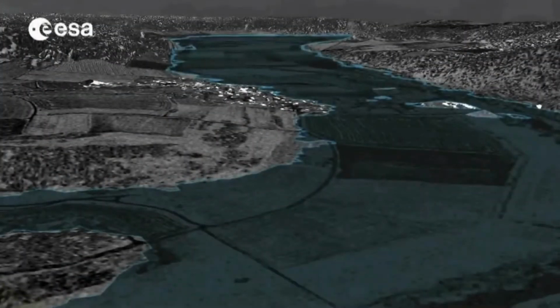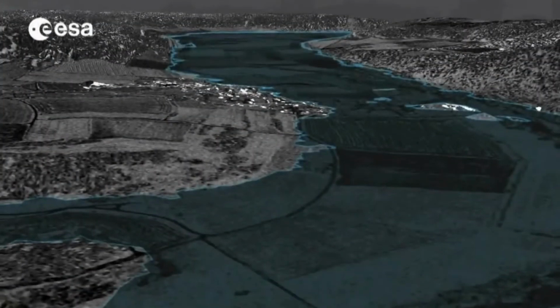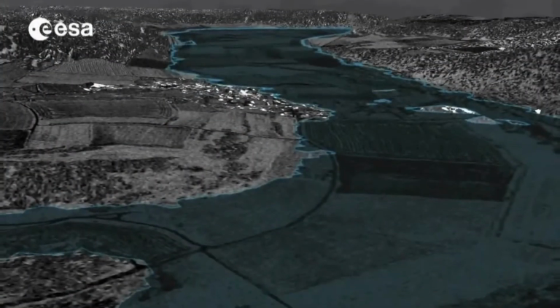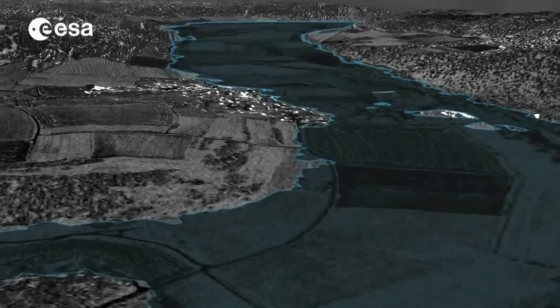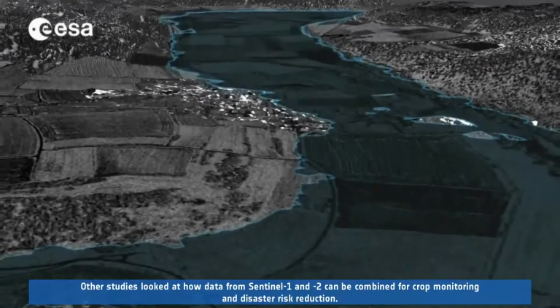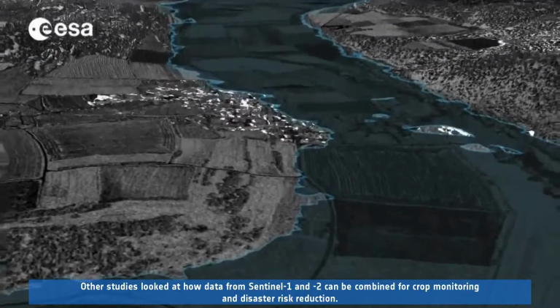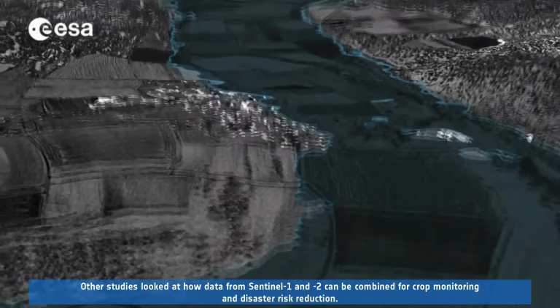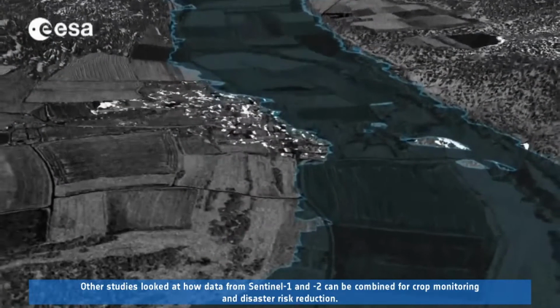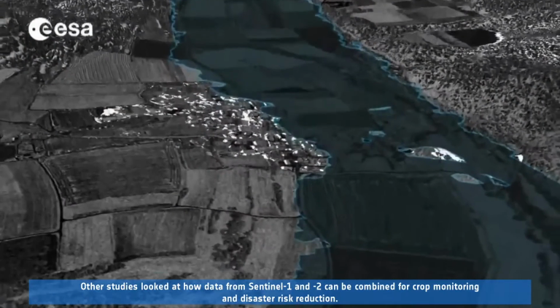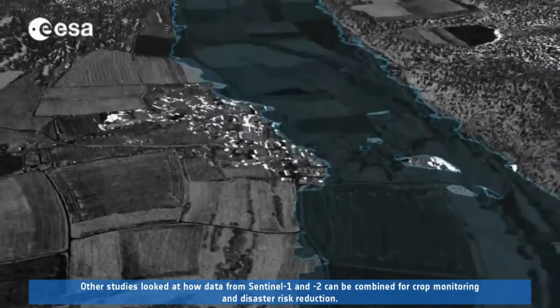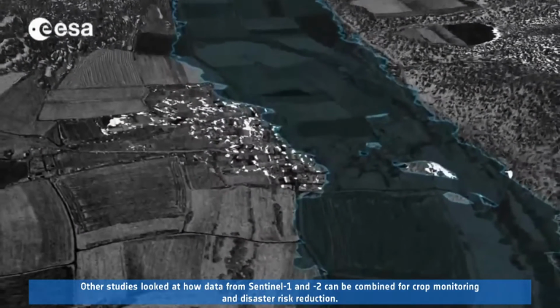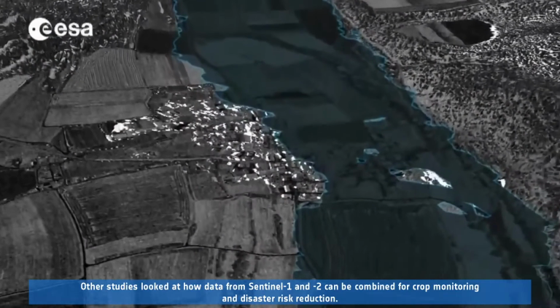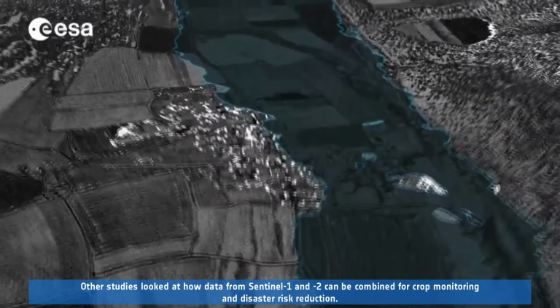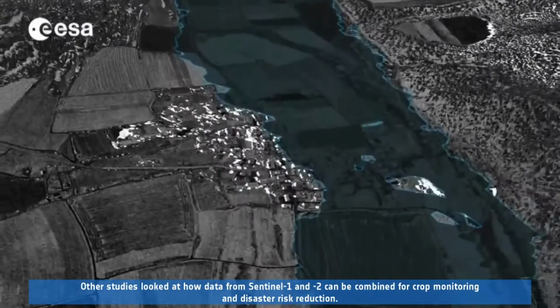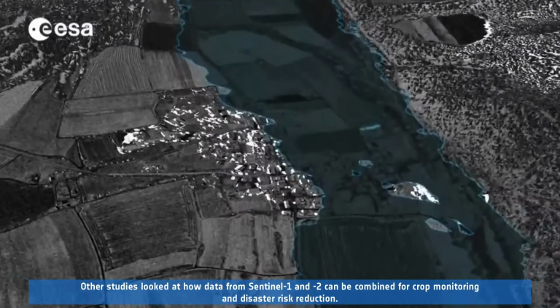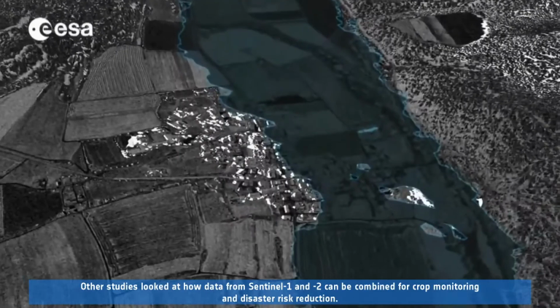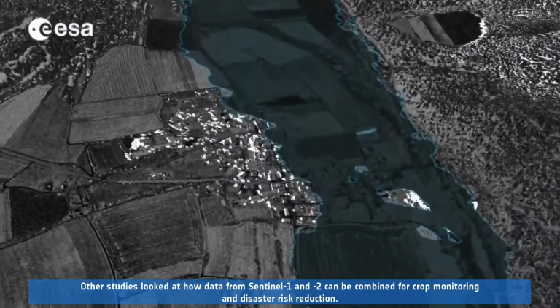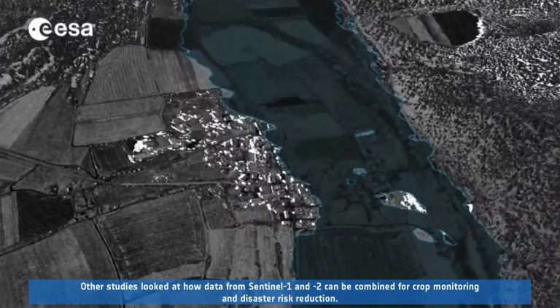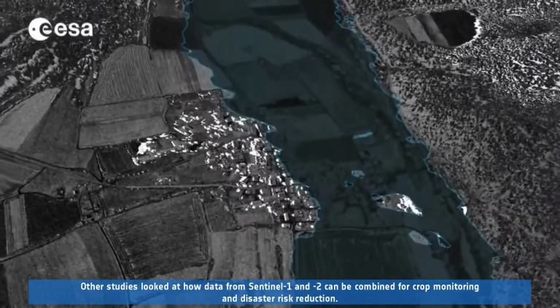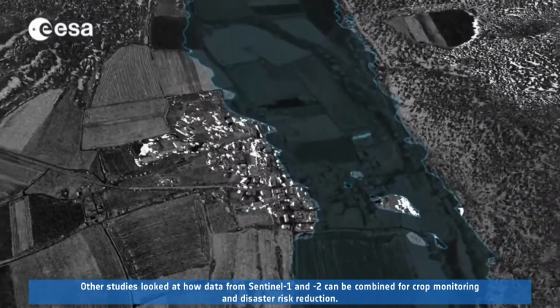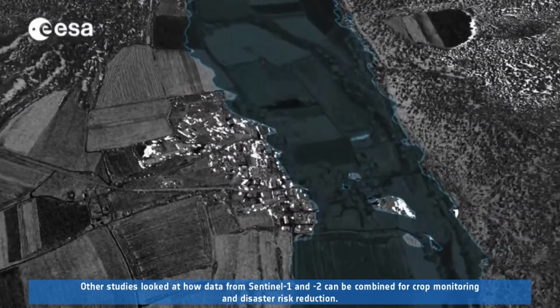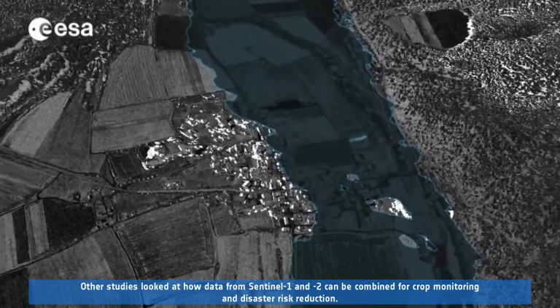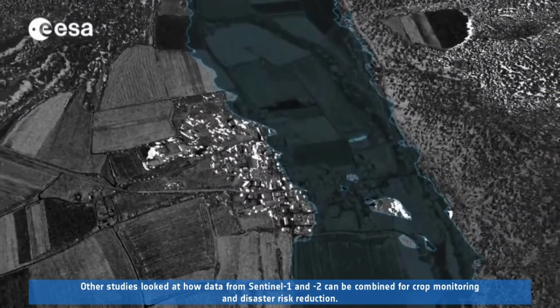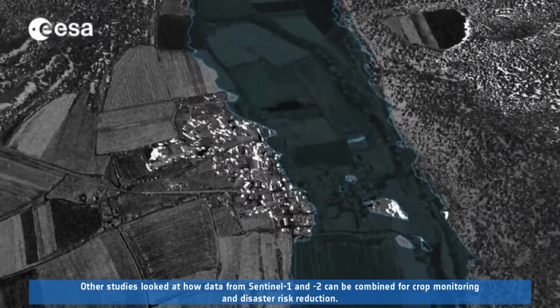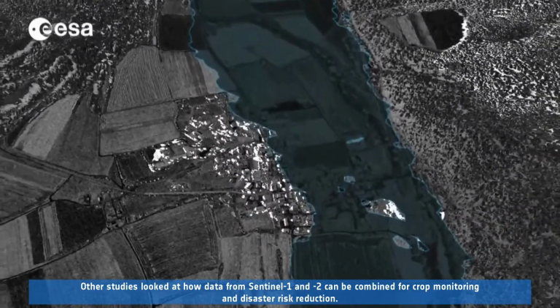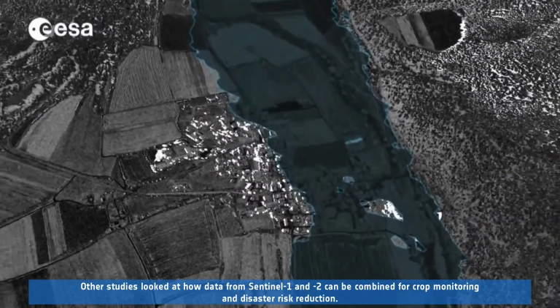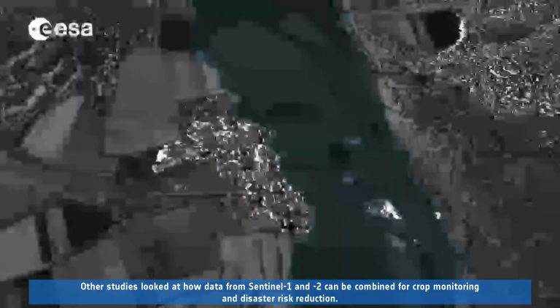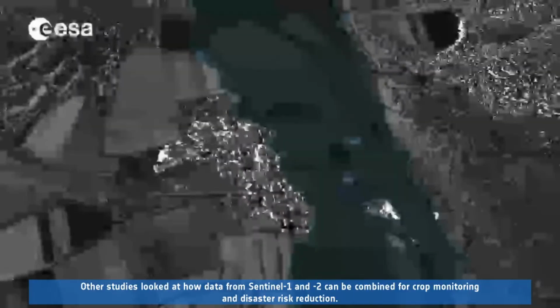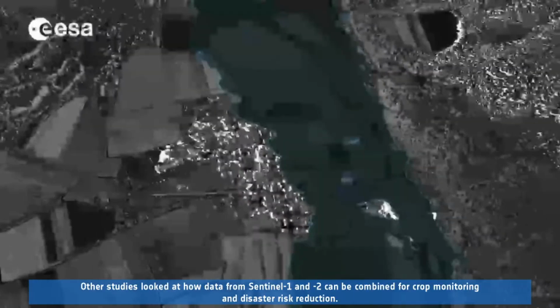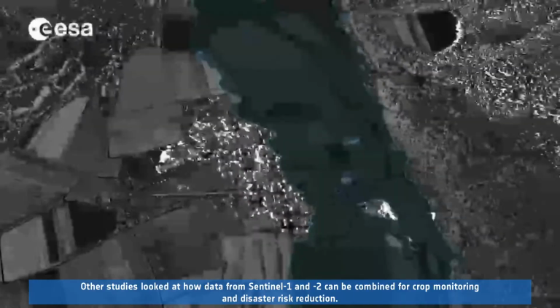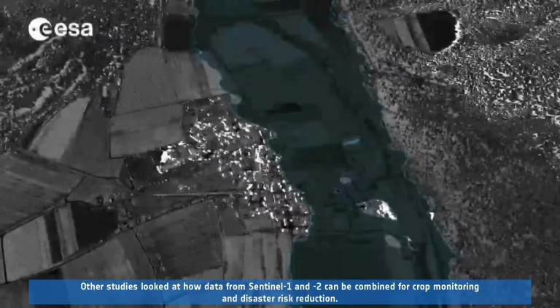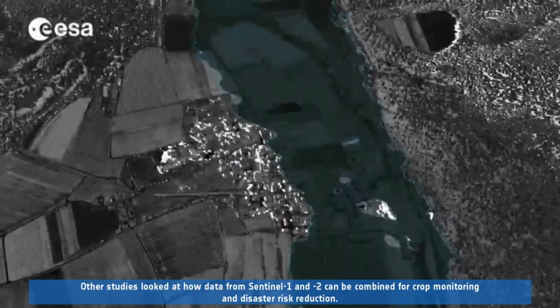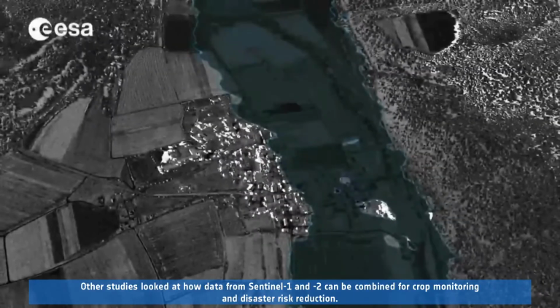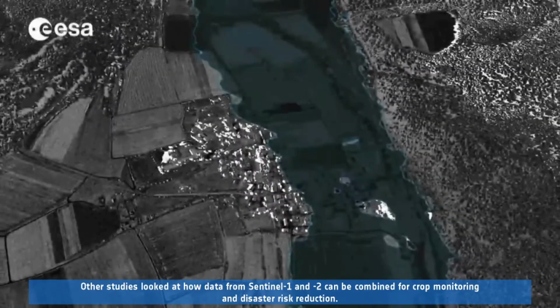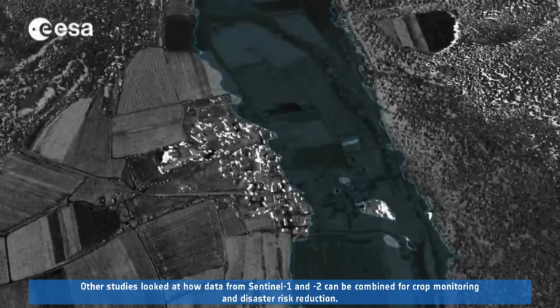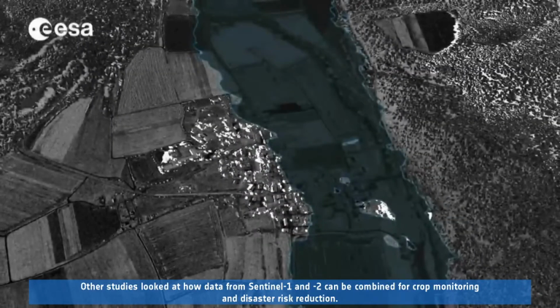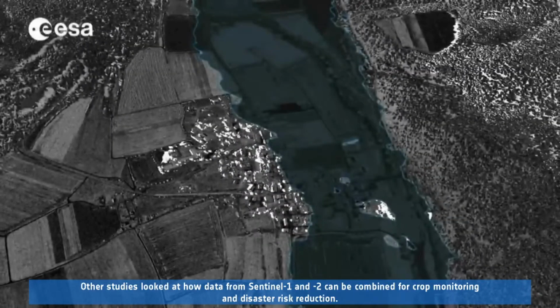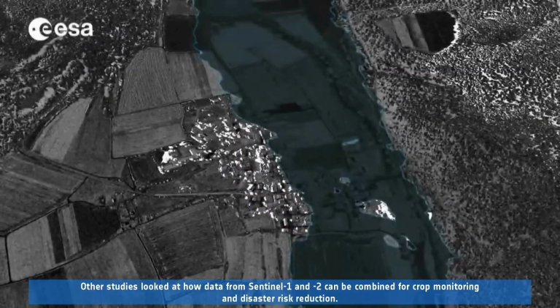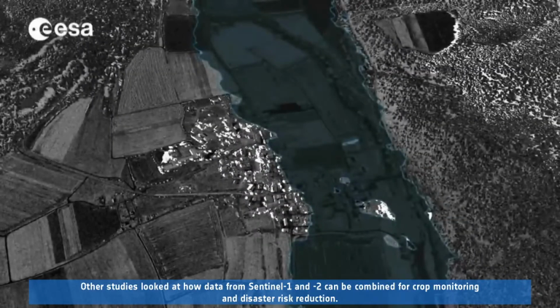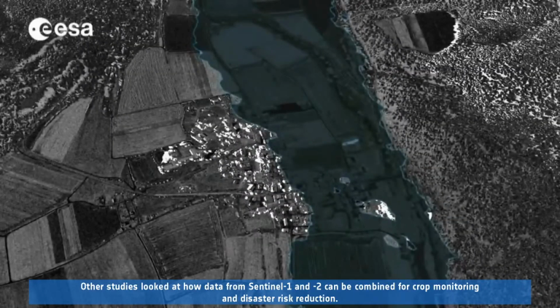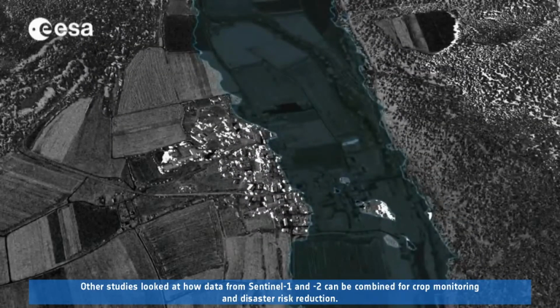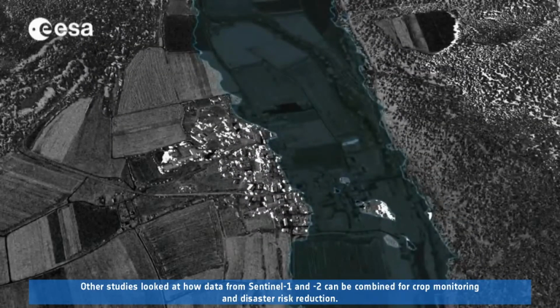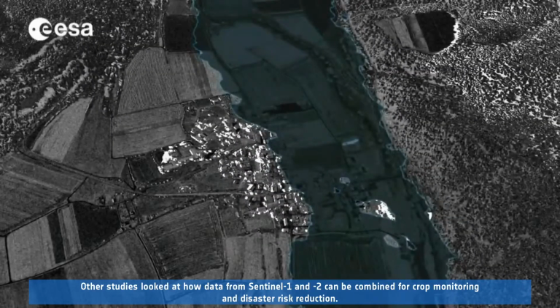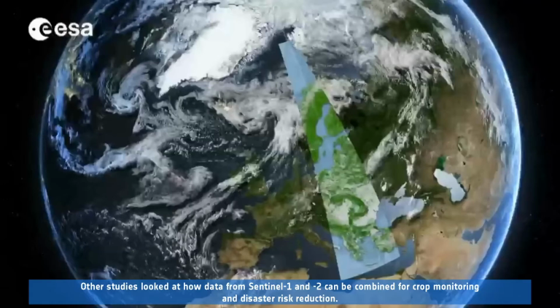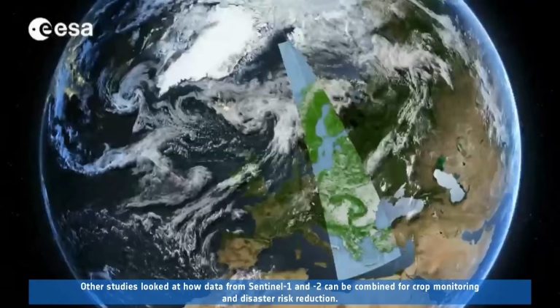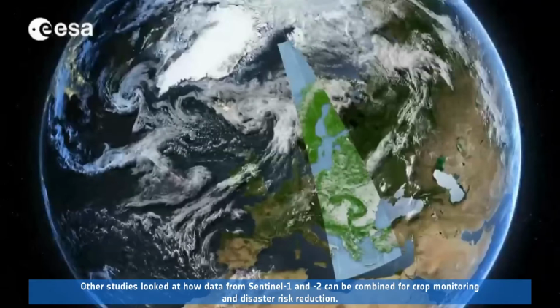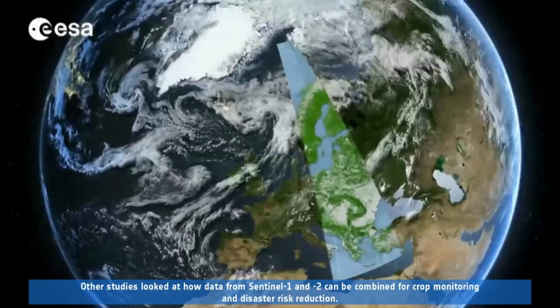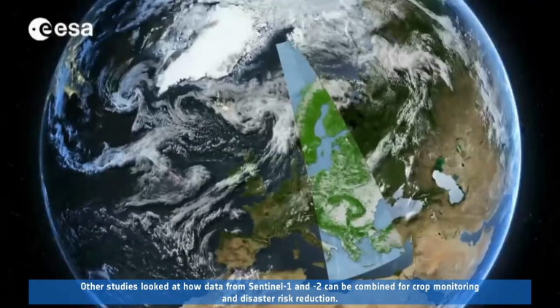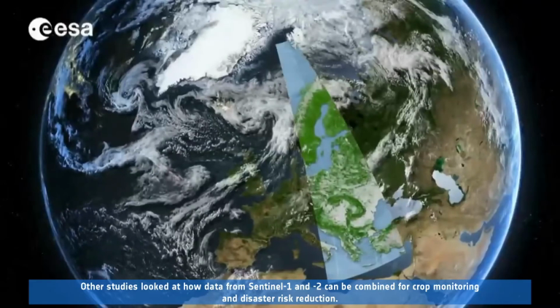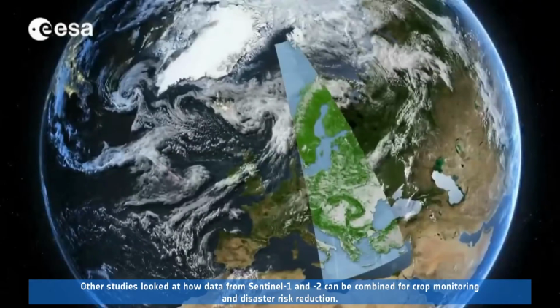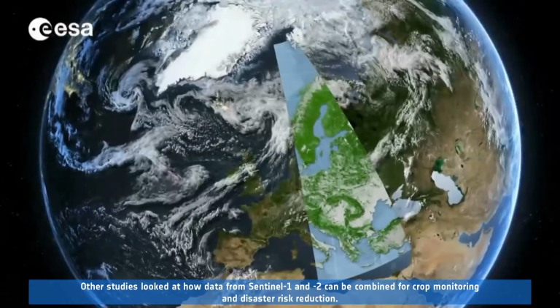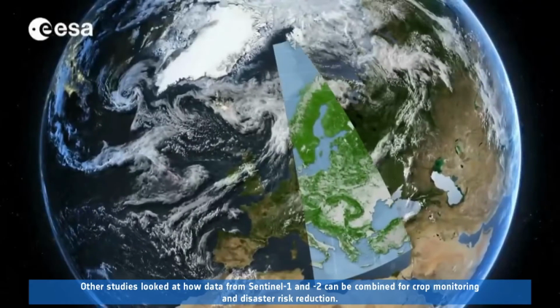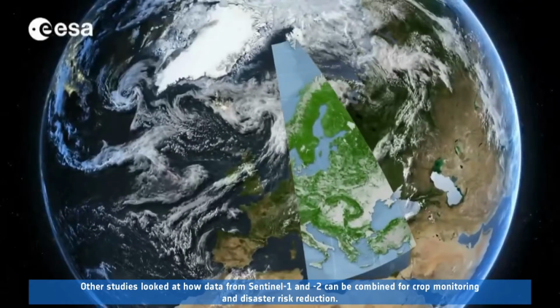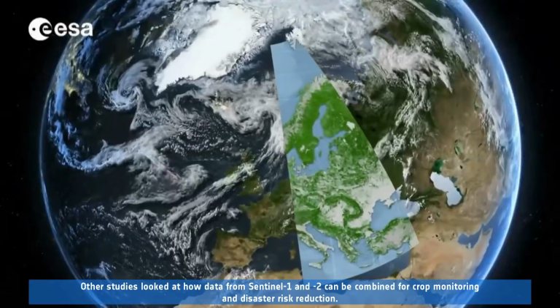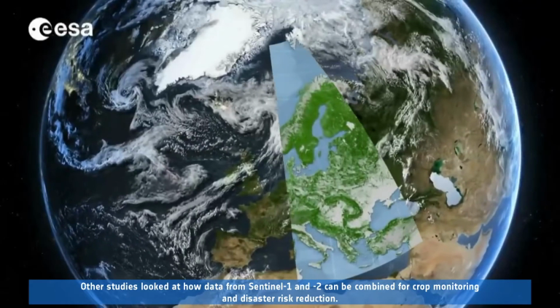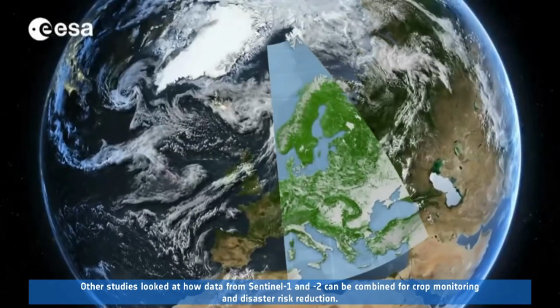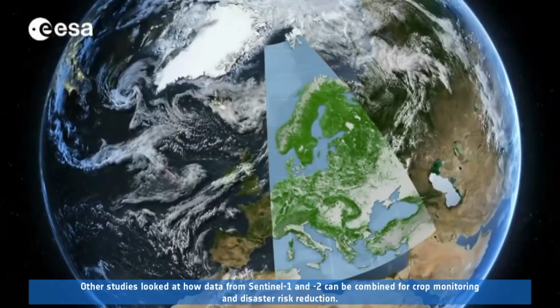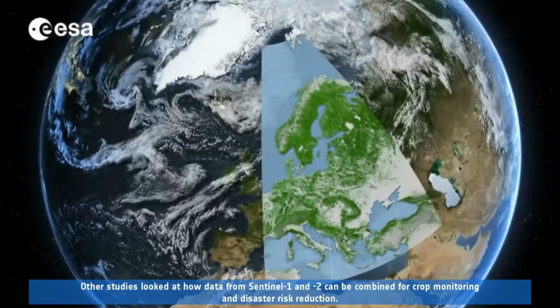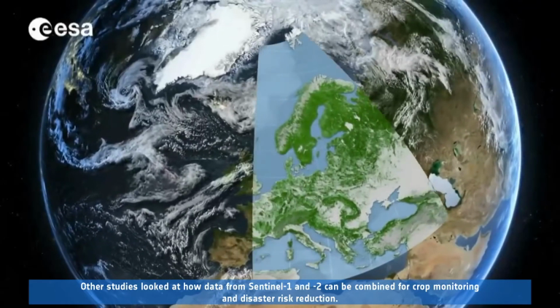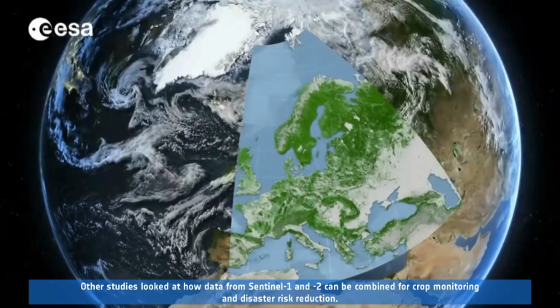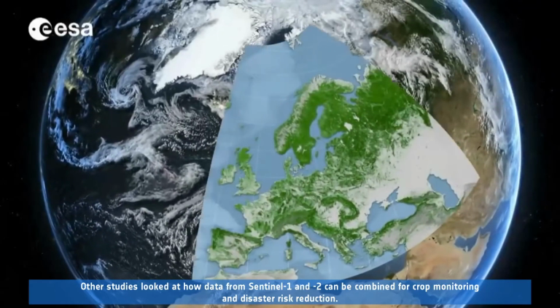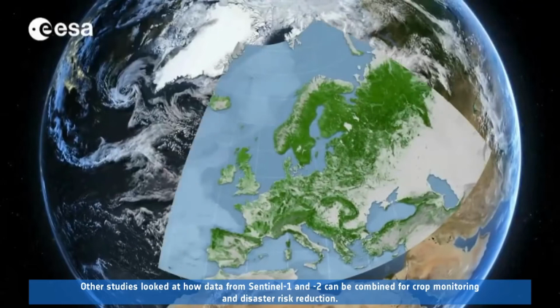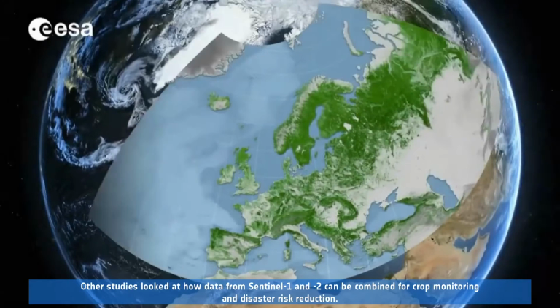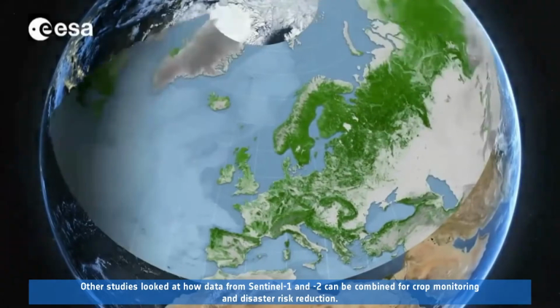Other studies looked at how data from Sentinel-1 and 2 can be combined for crop monitoring and disaster risk reduction.